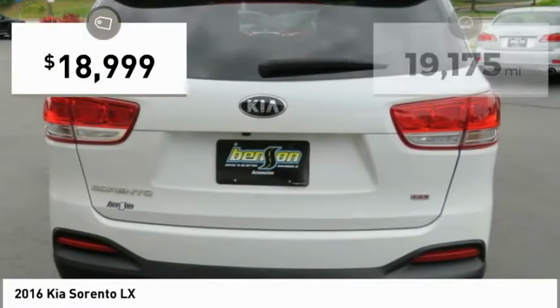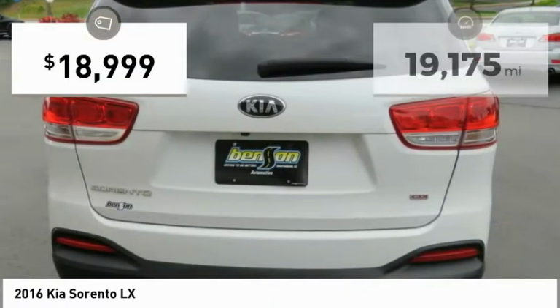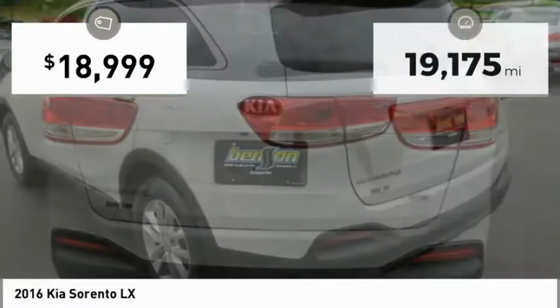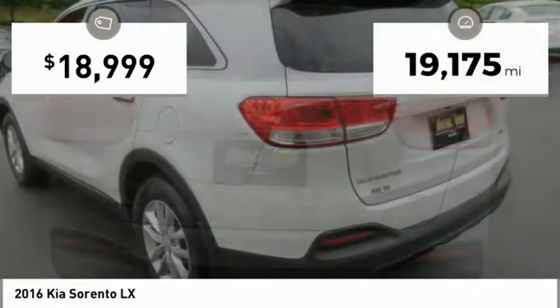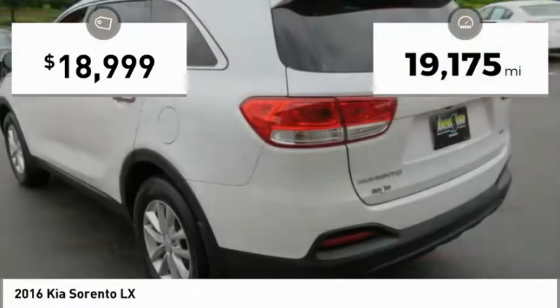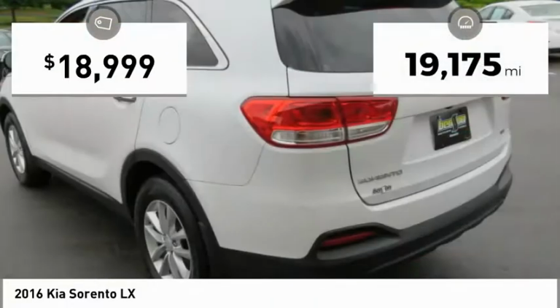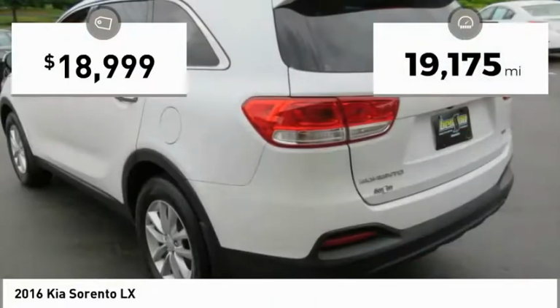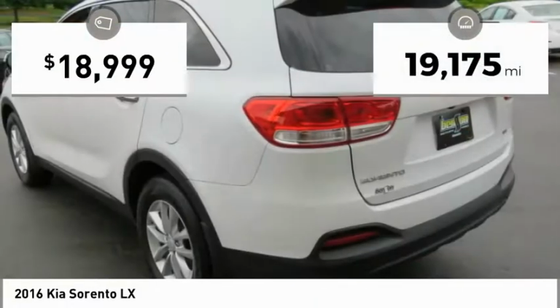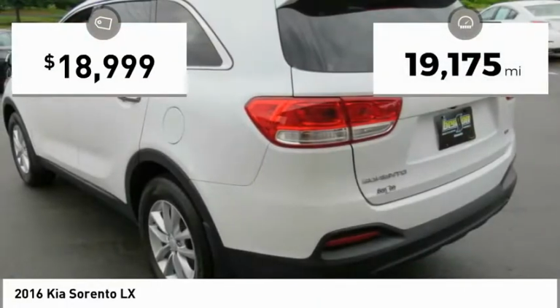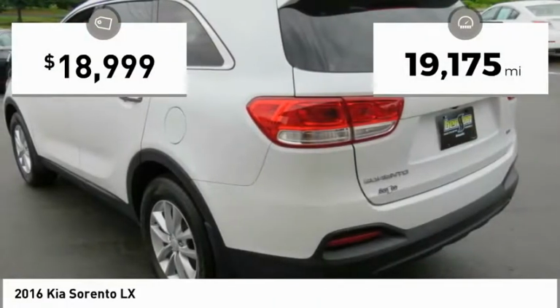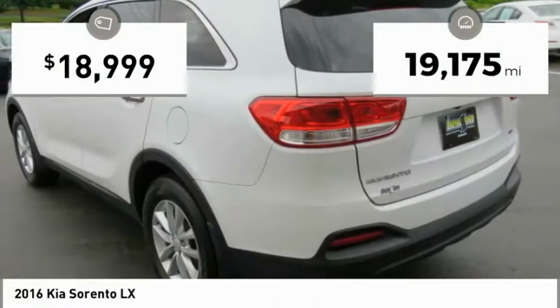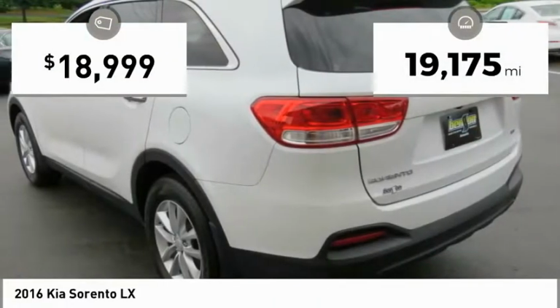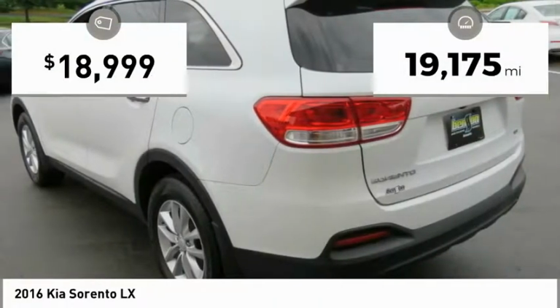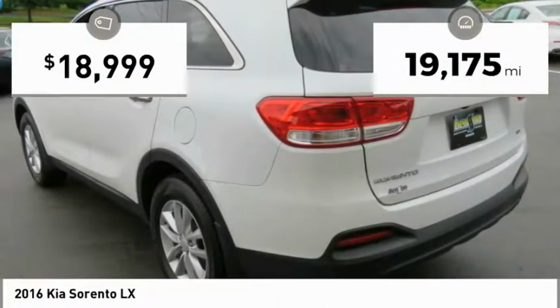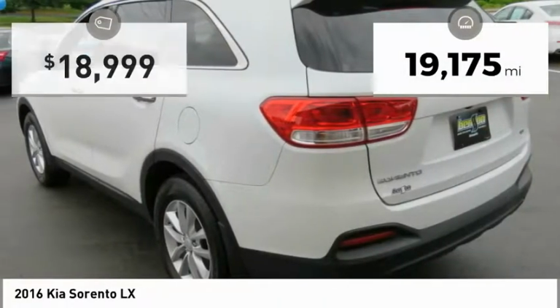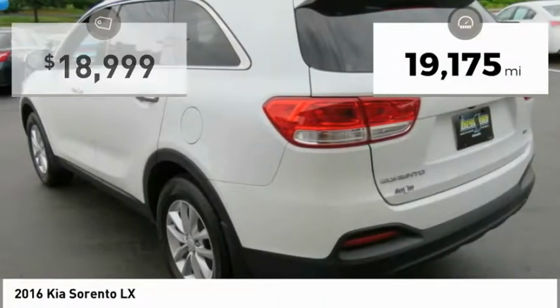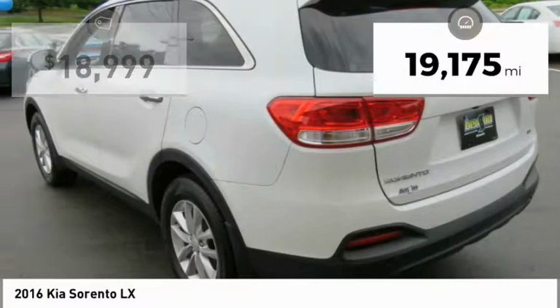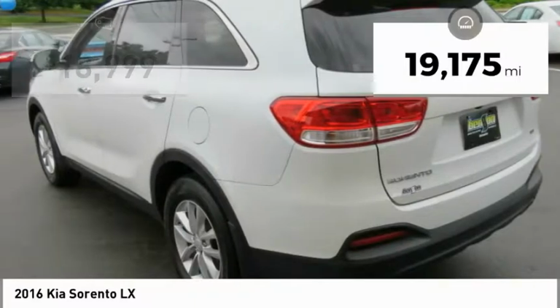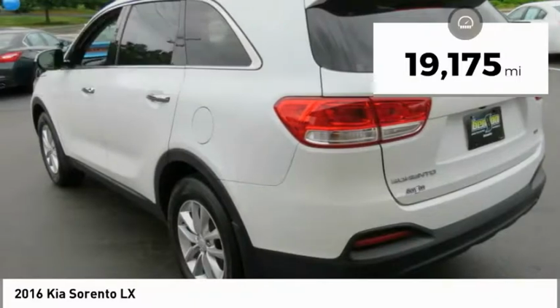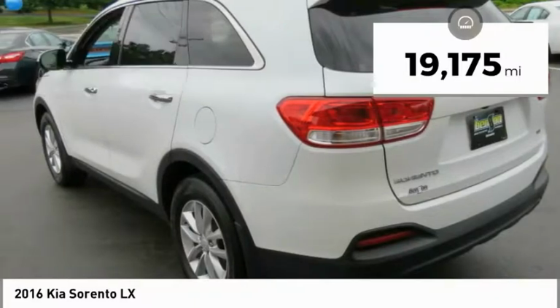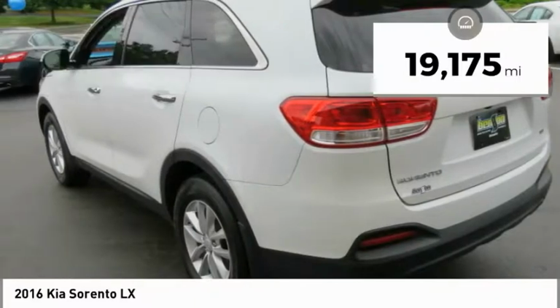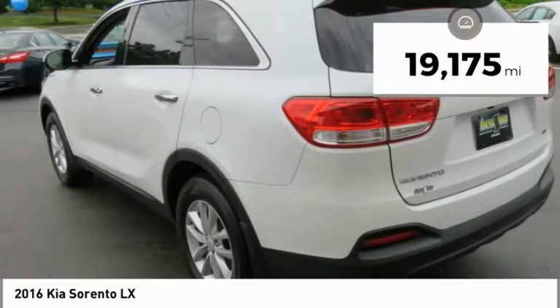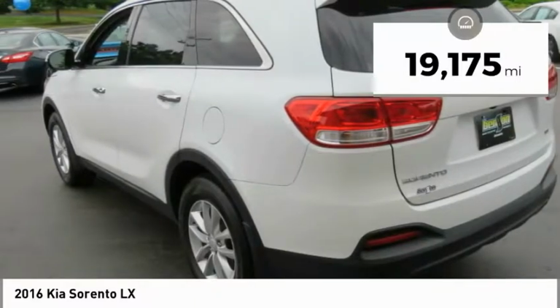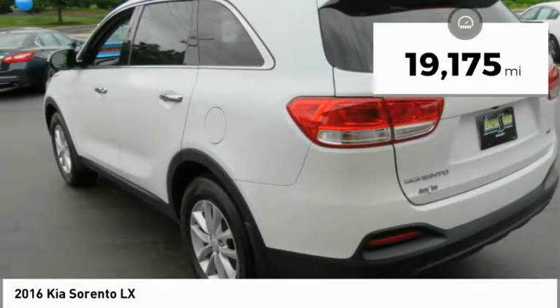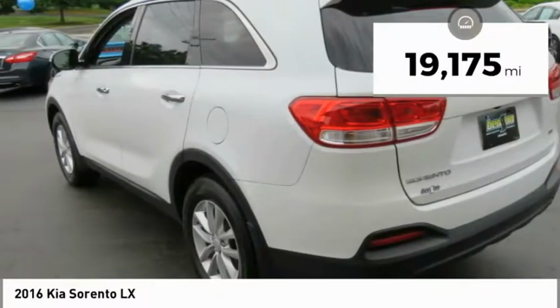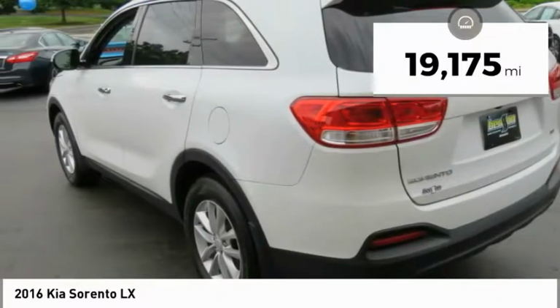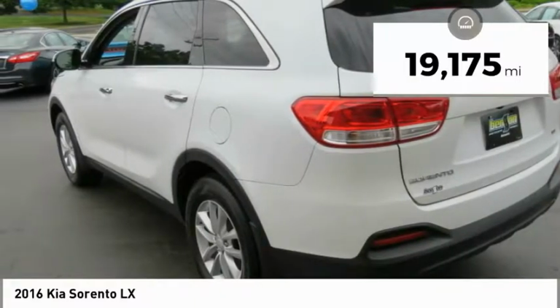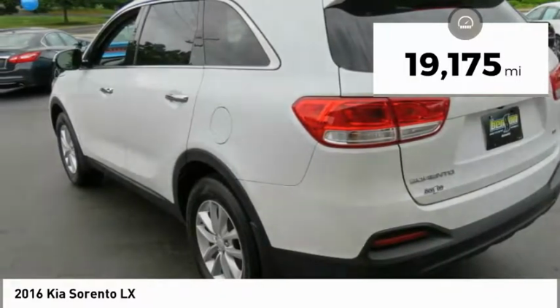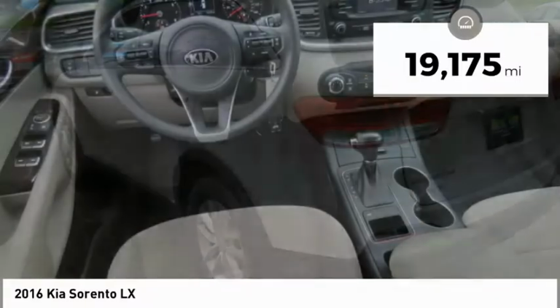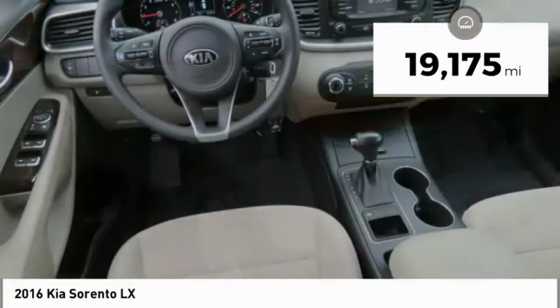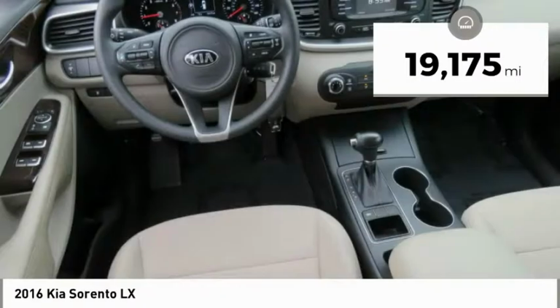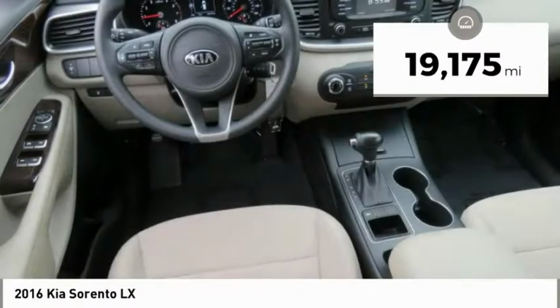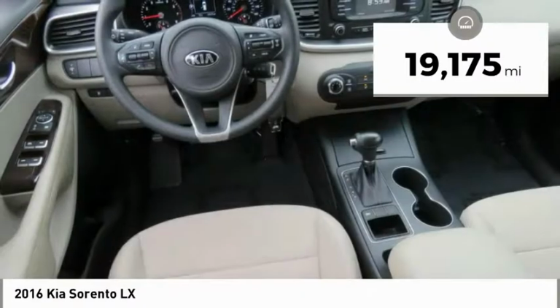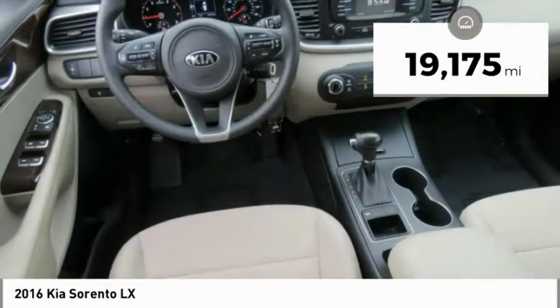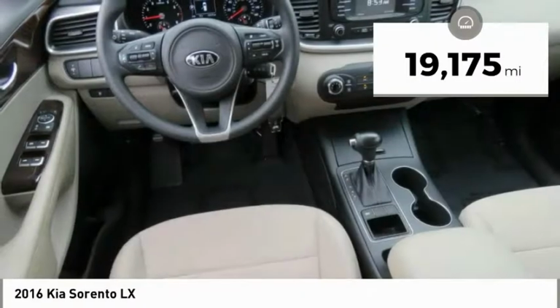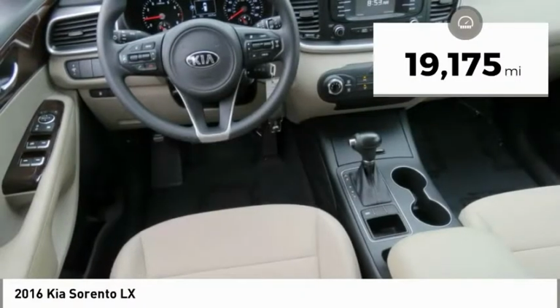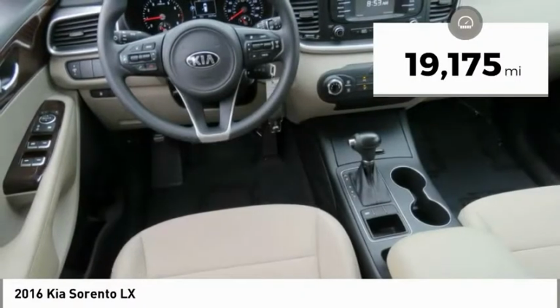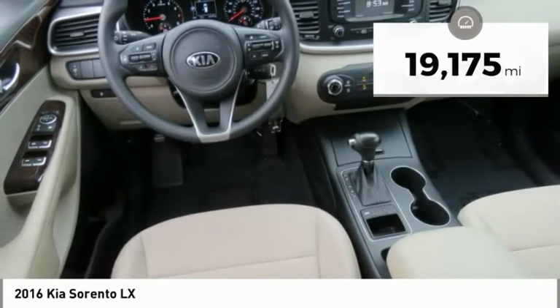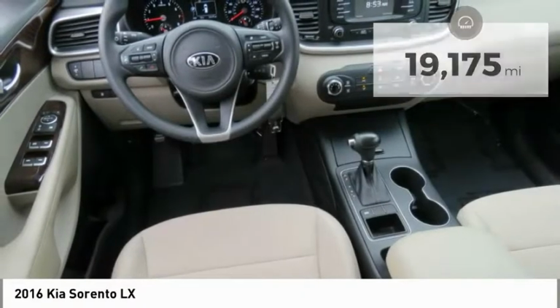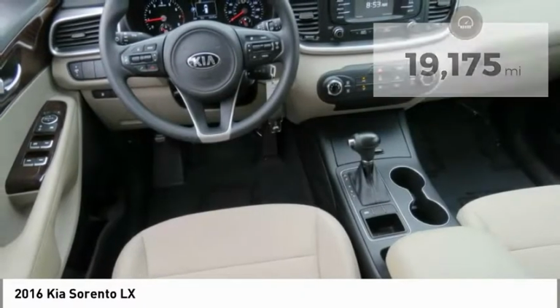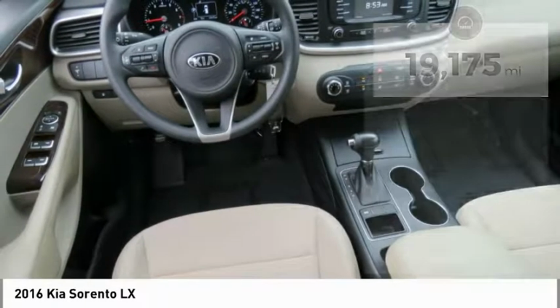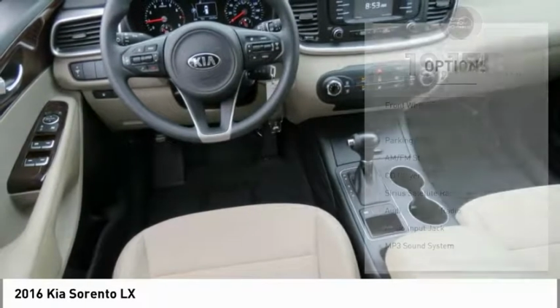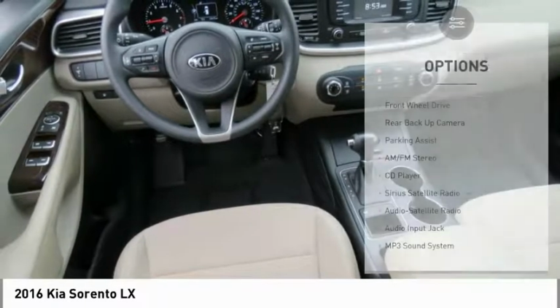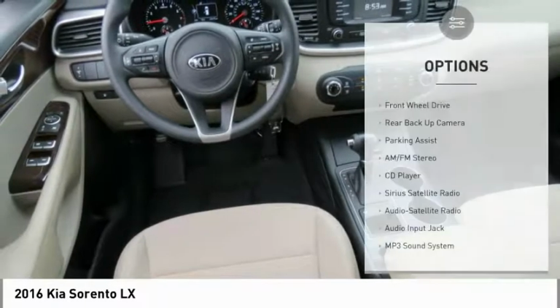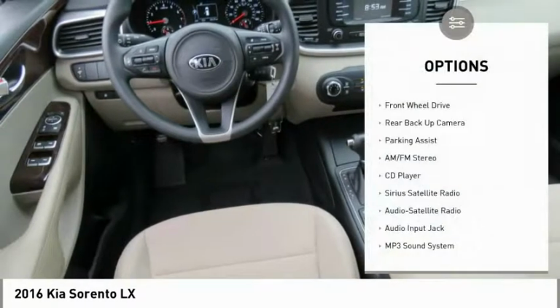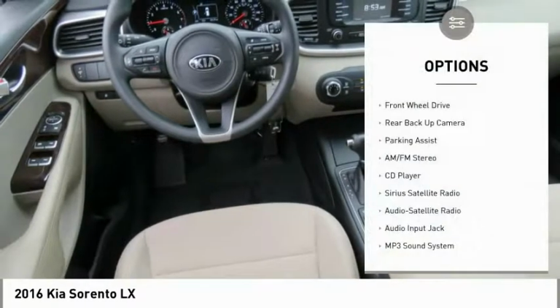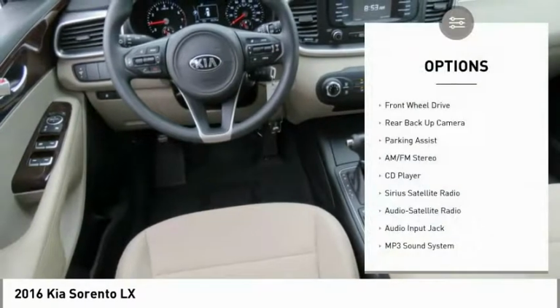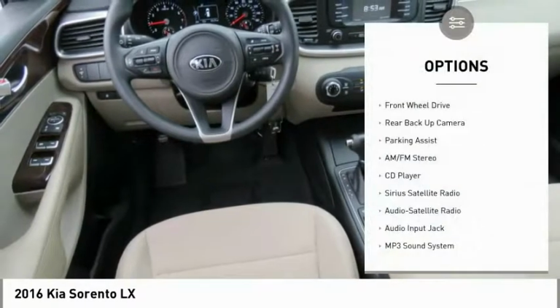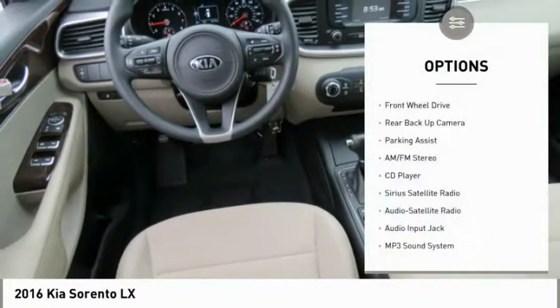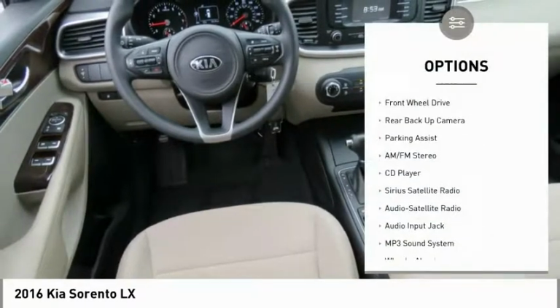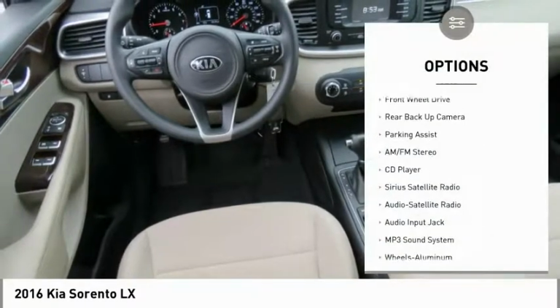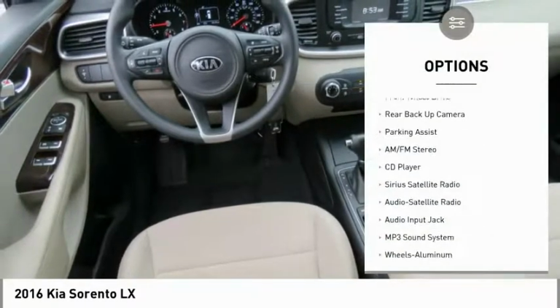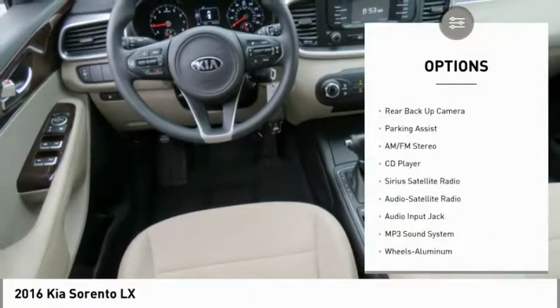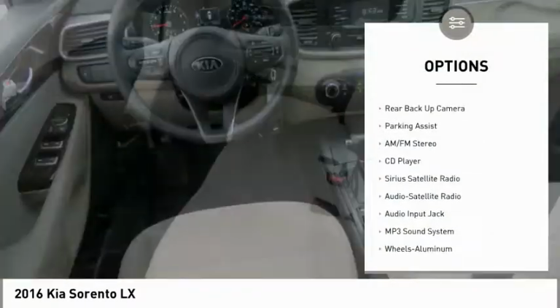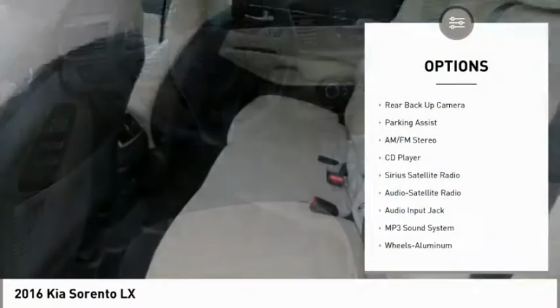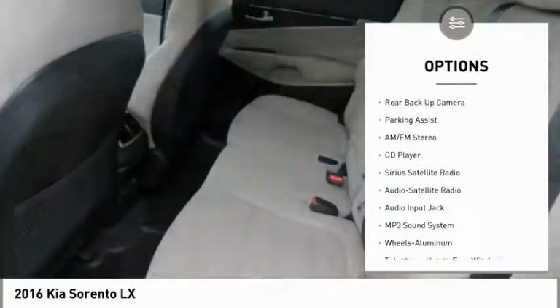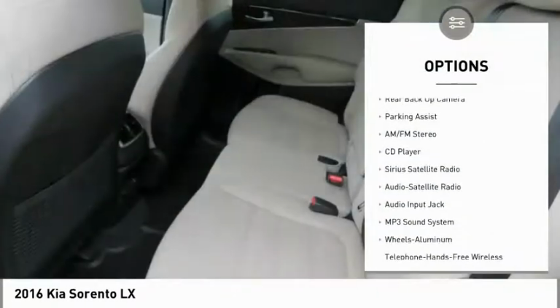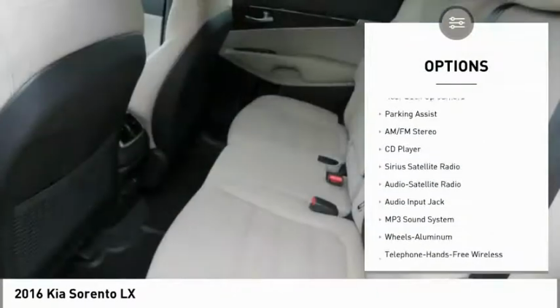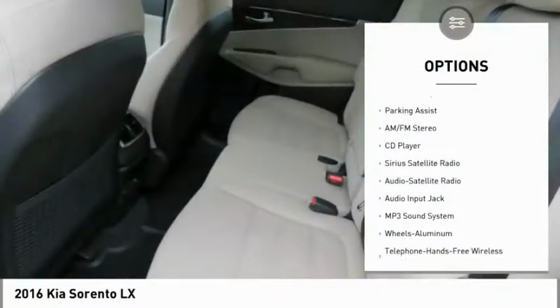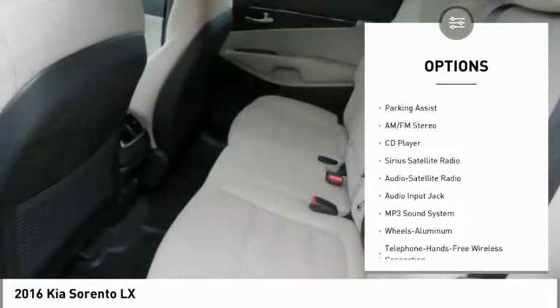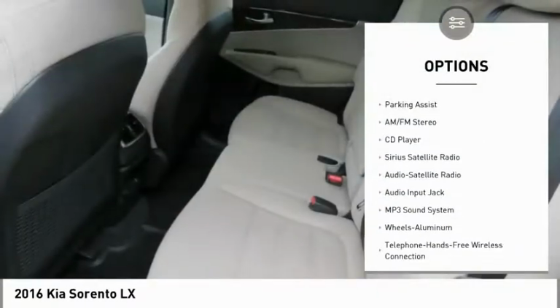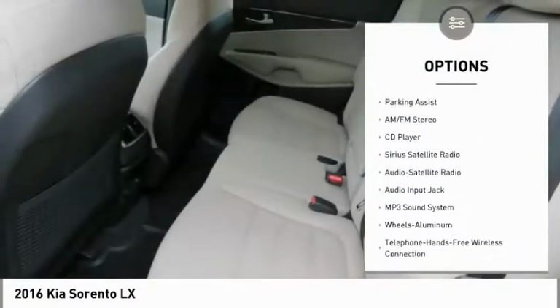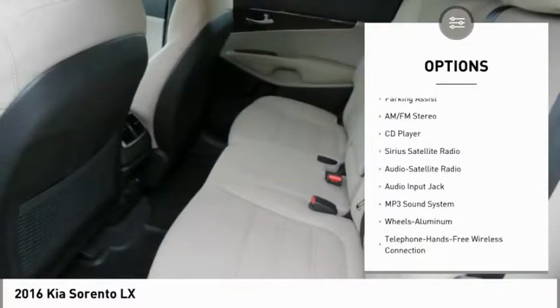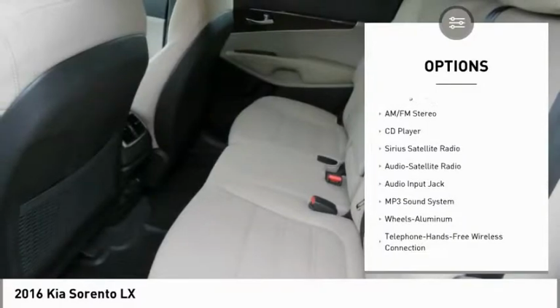This vehicle has less than 20,000 miles. Here are some of this vehicle's great options: back-up camera, traction control.